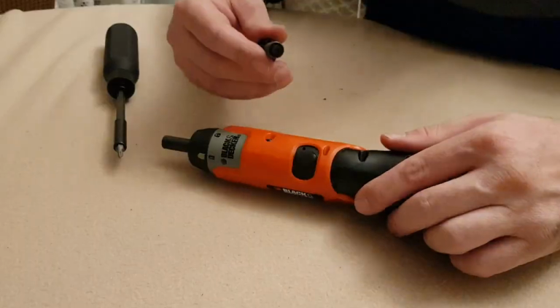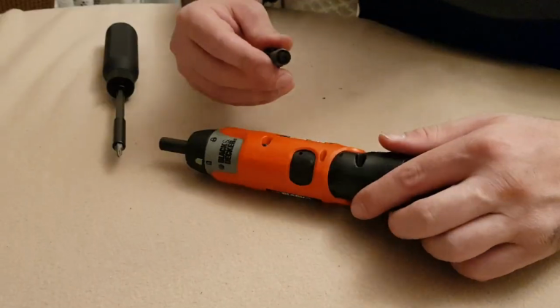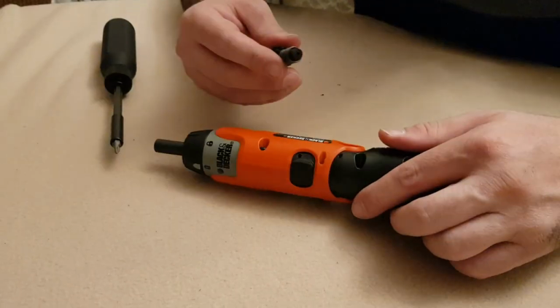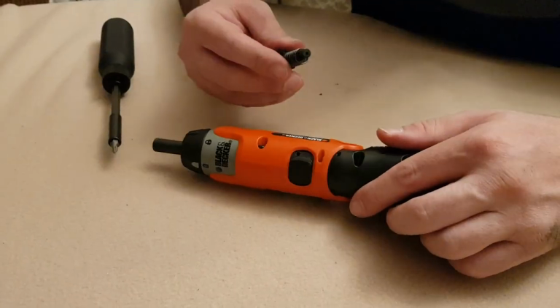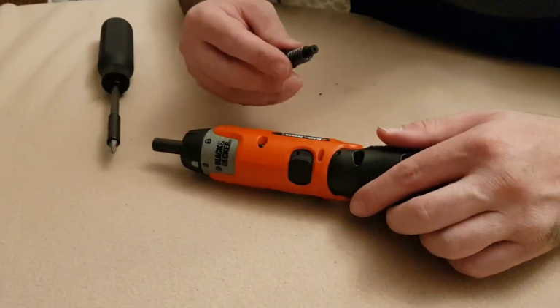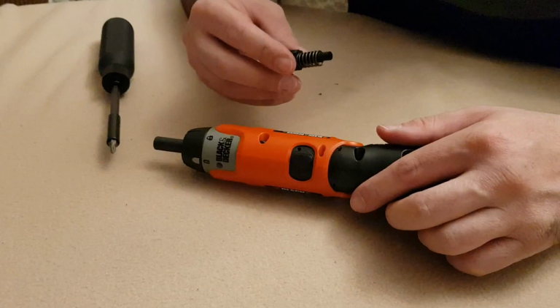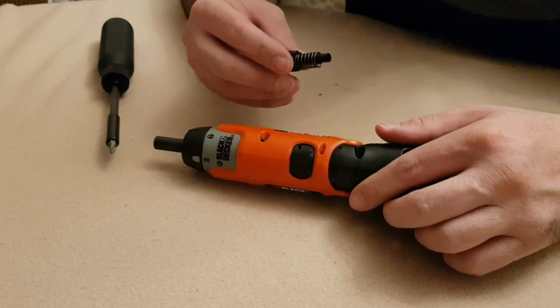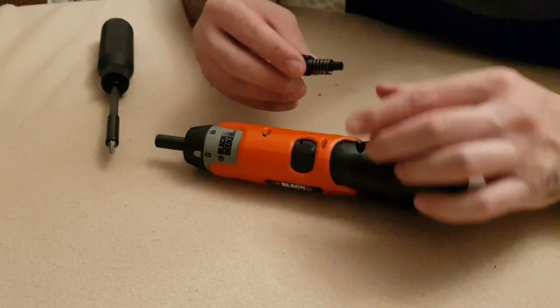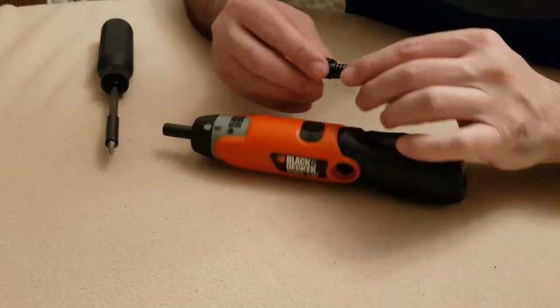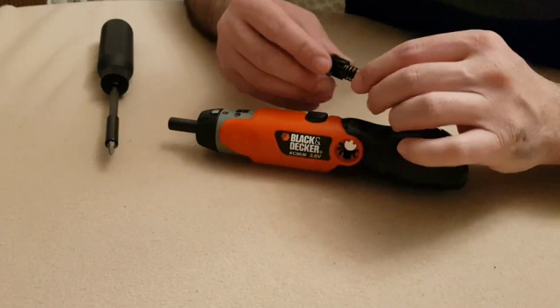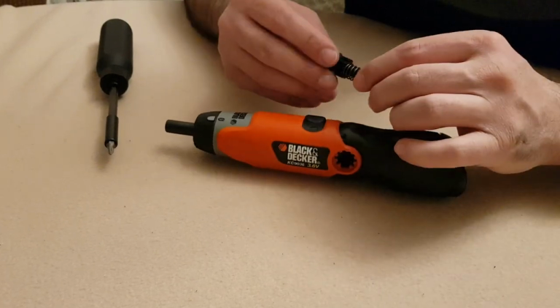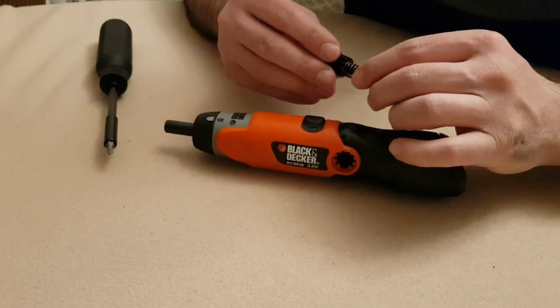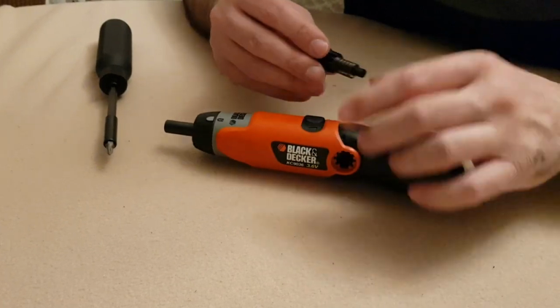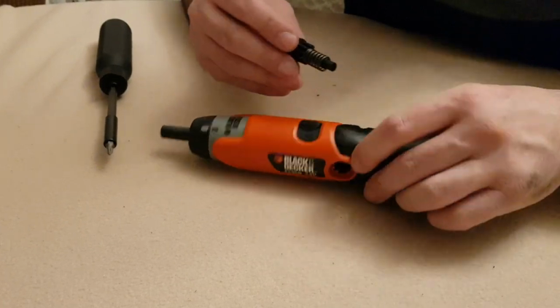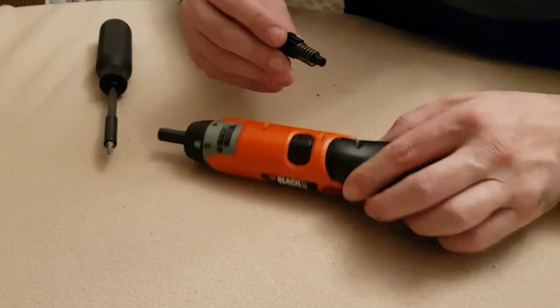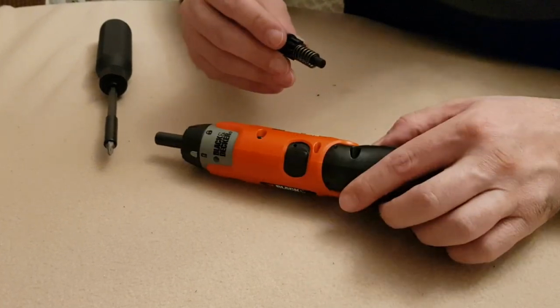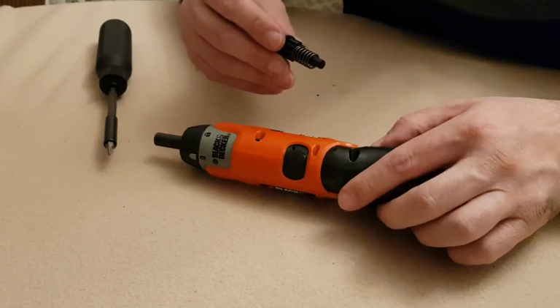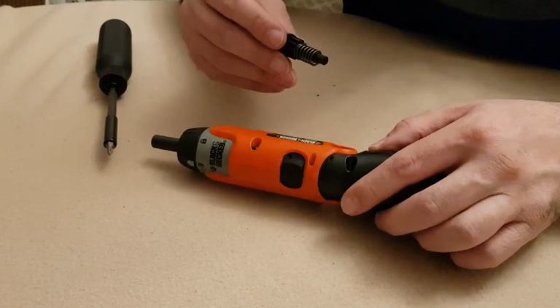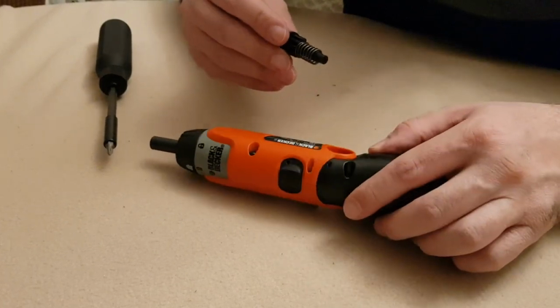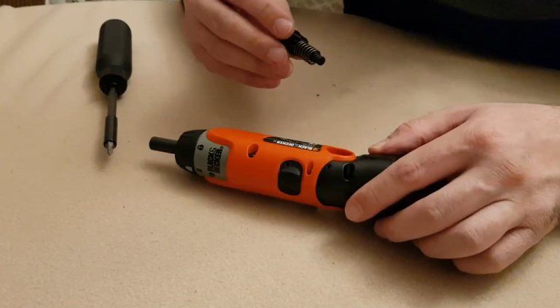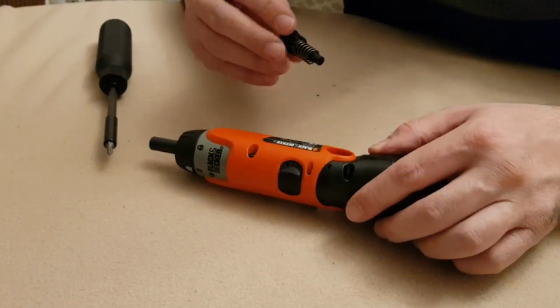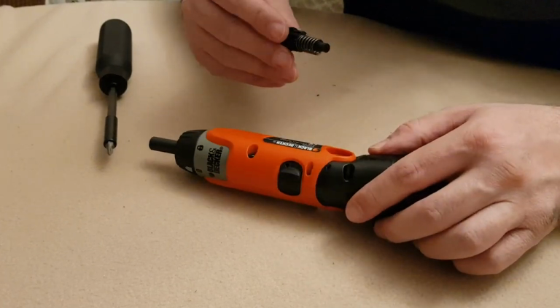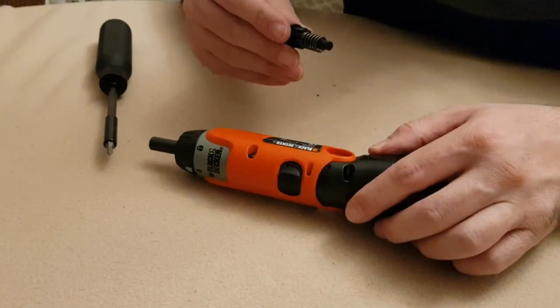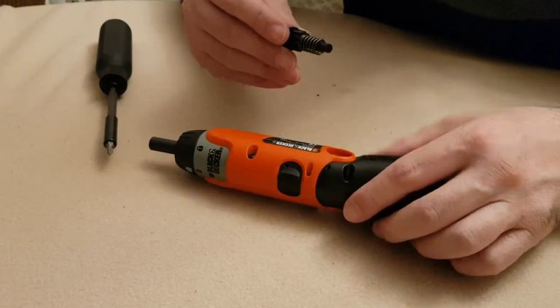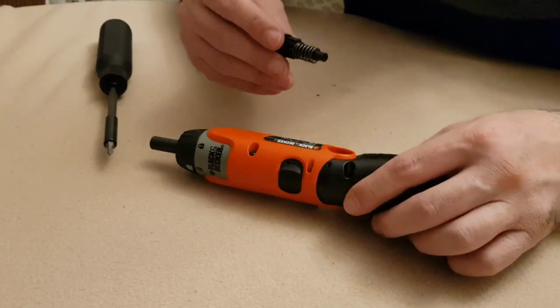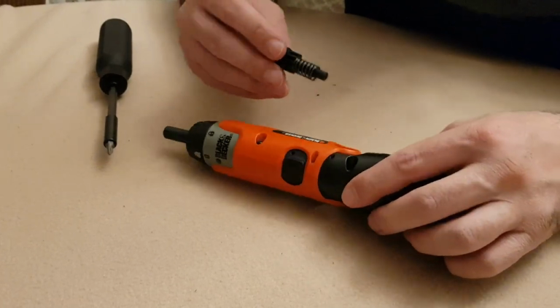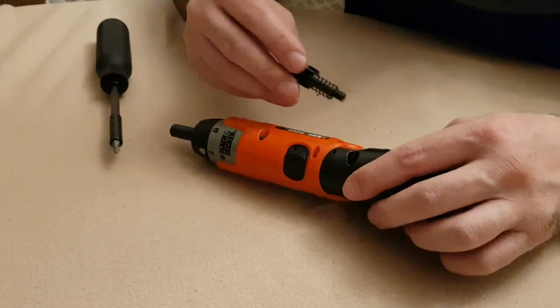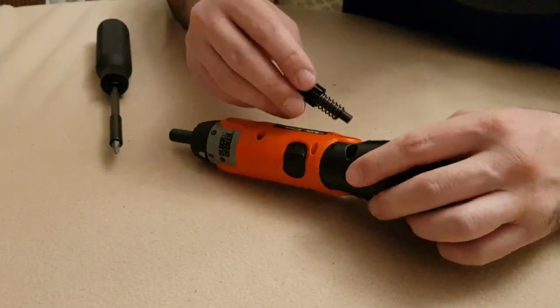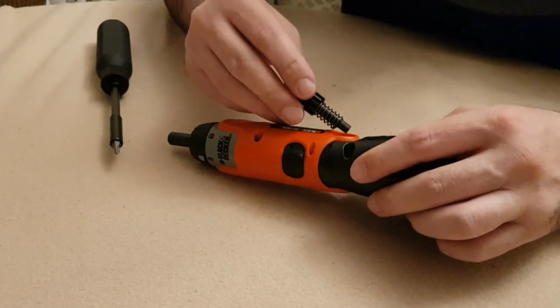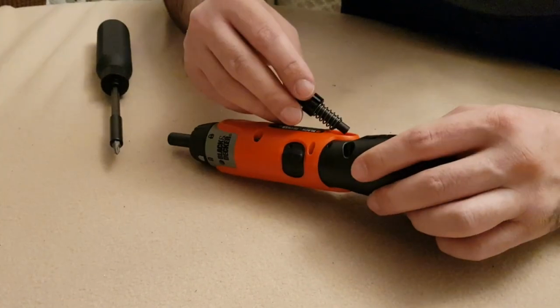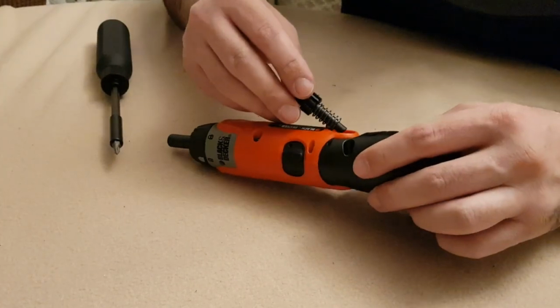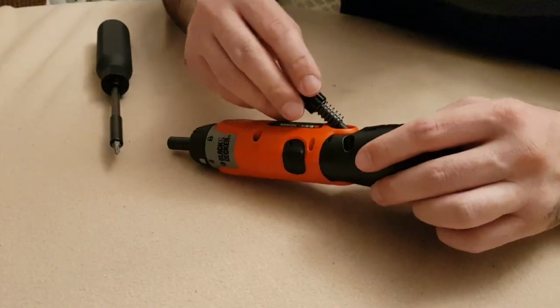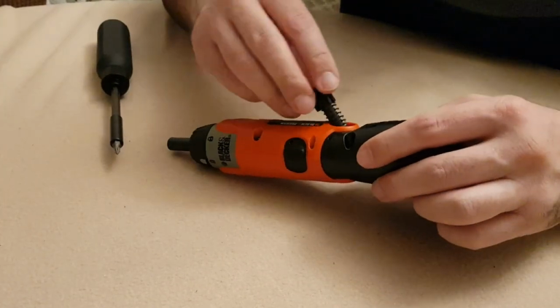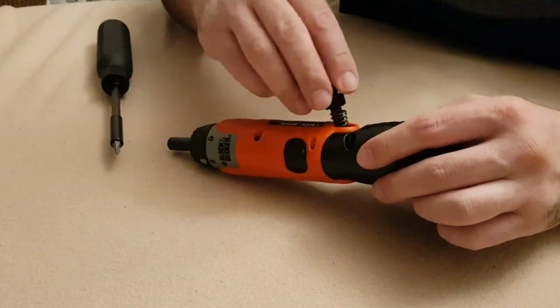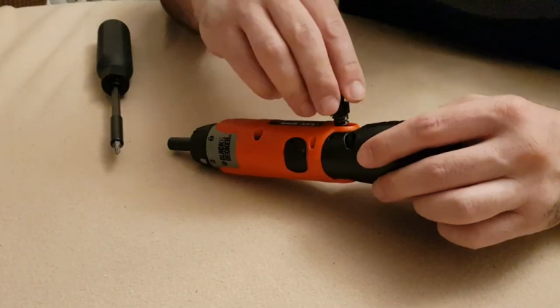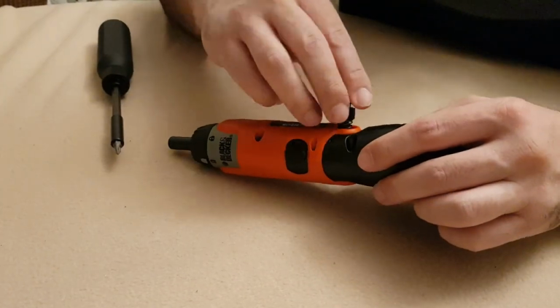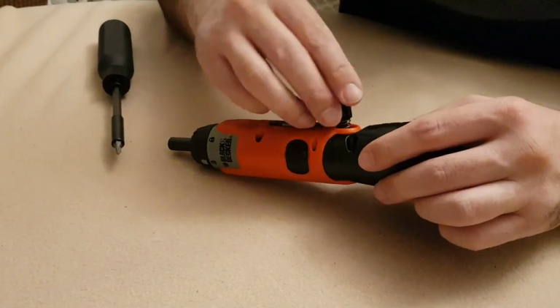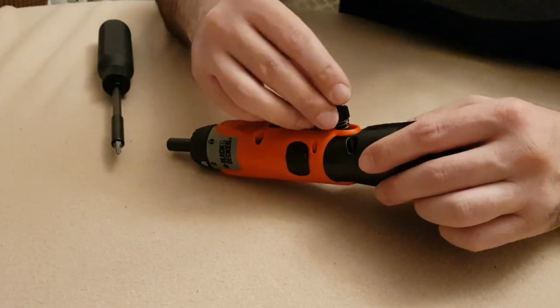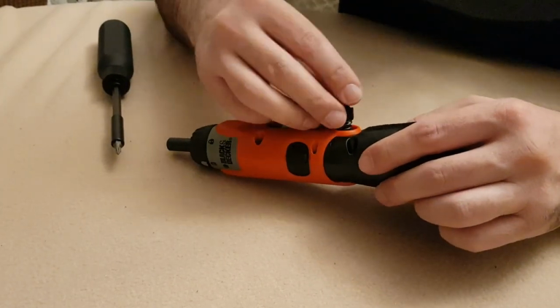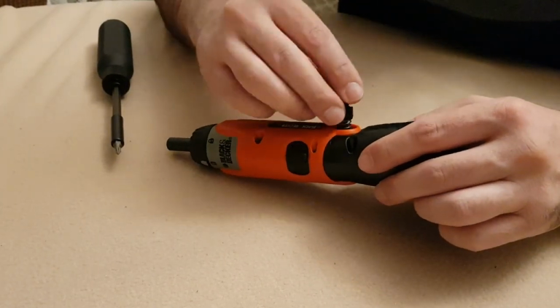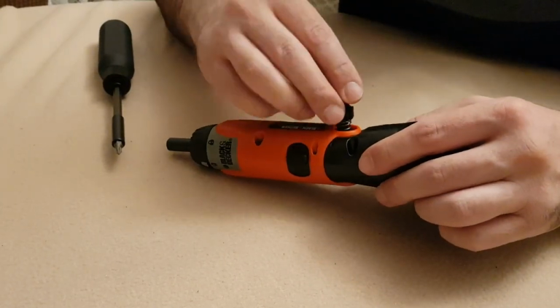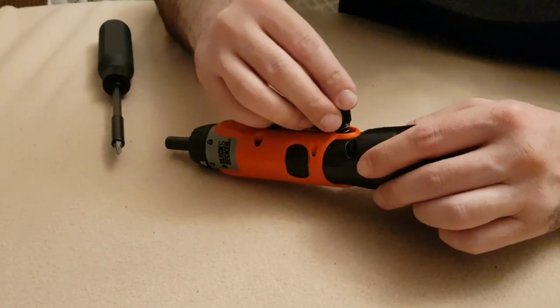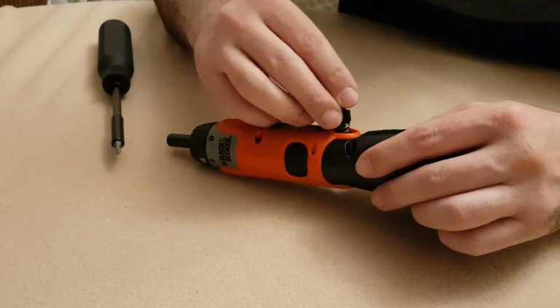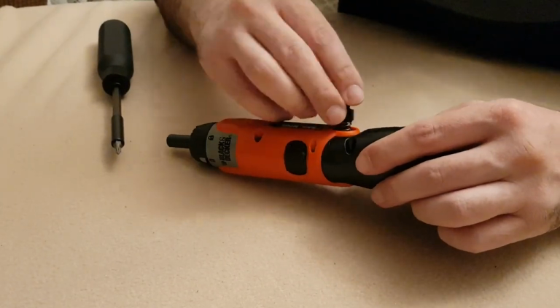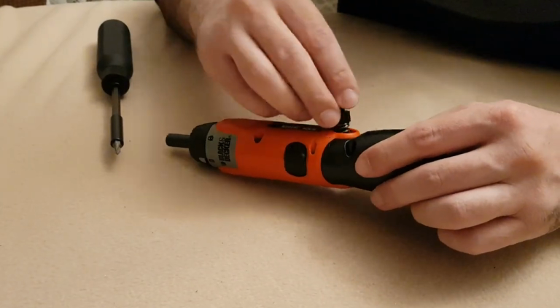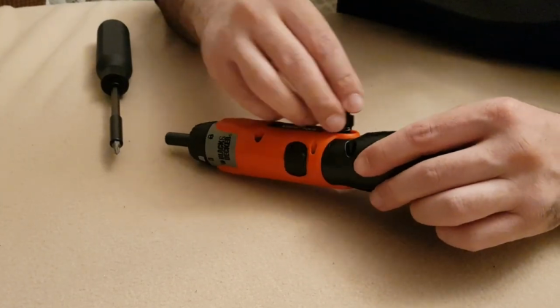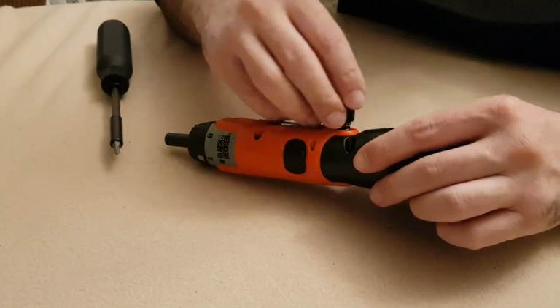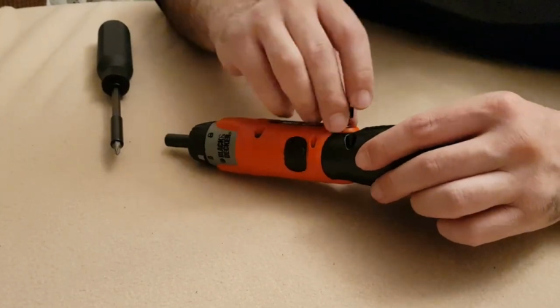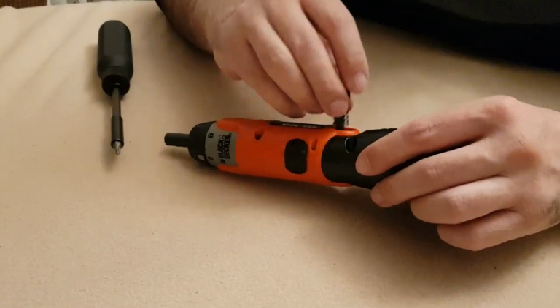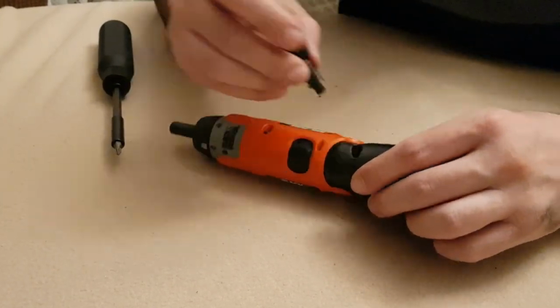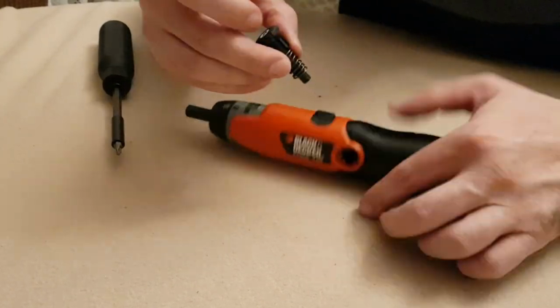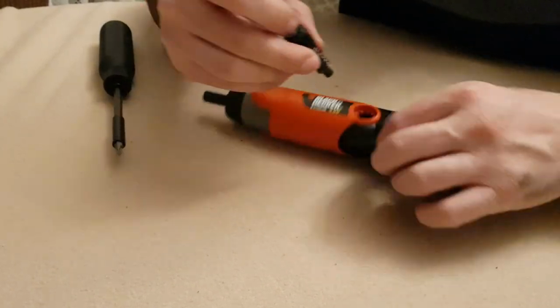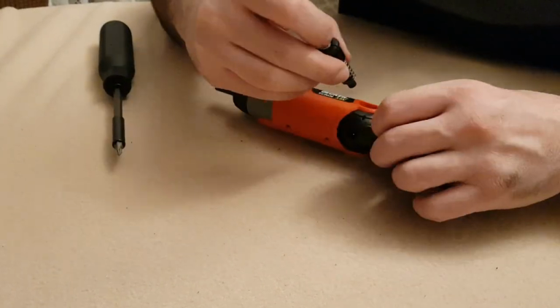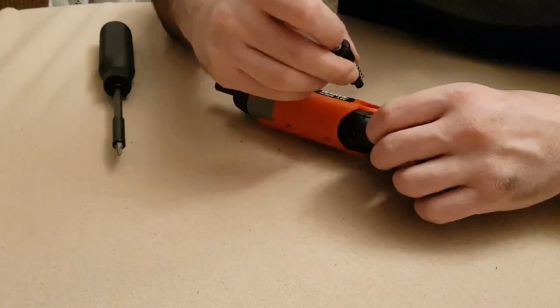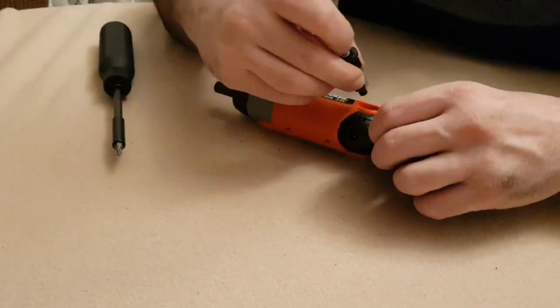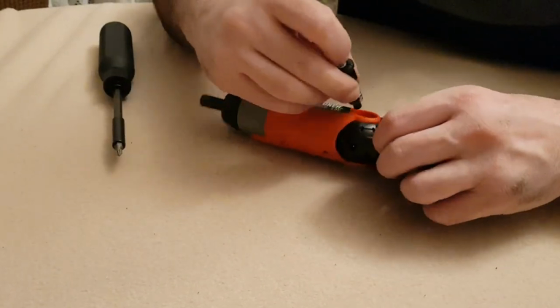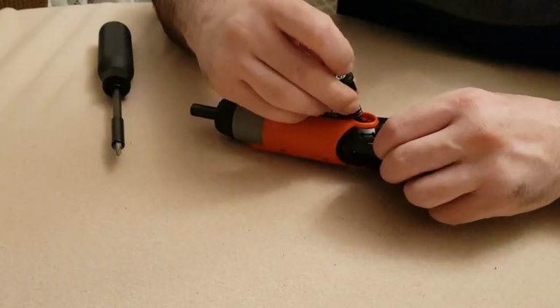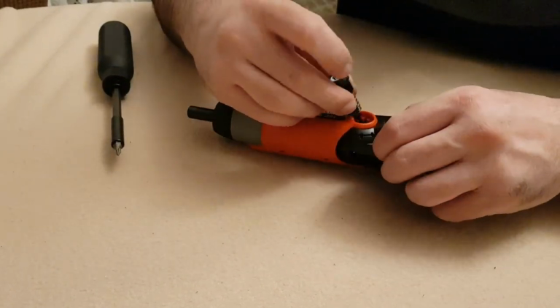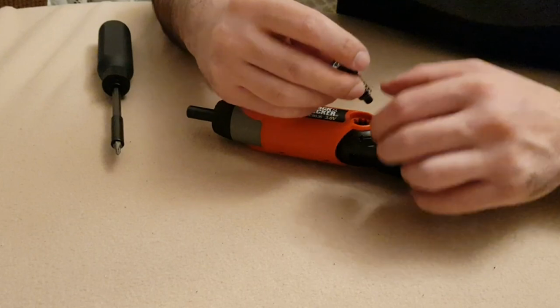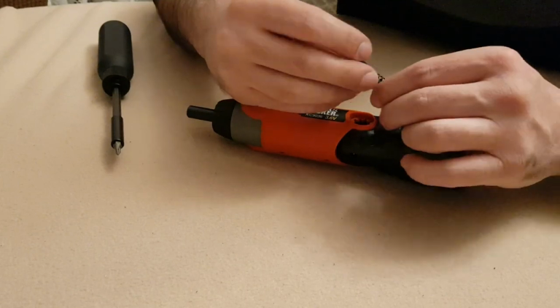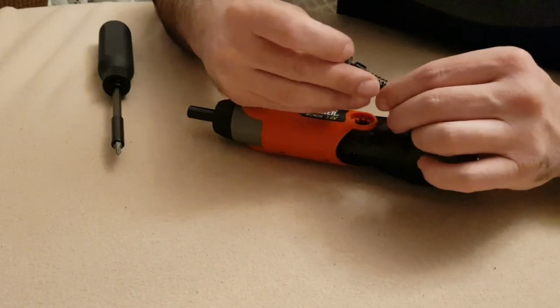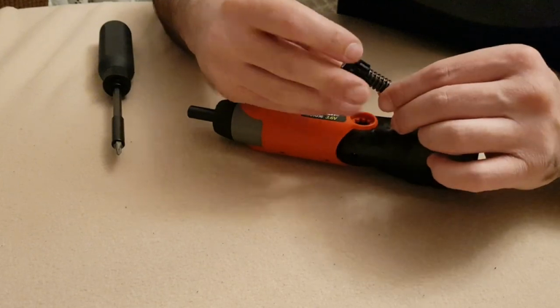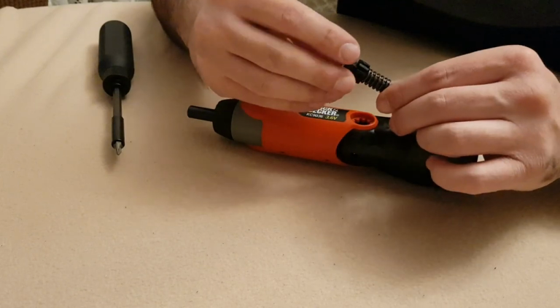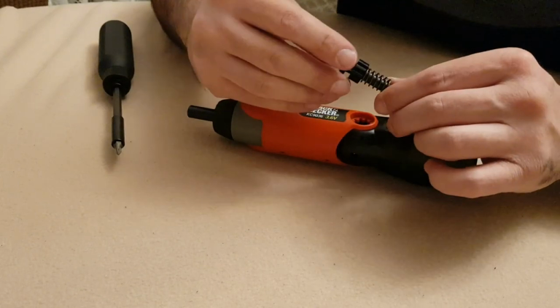Attention must be paid to the placement of the rotary knob. There are notches and the placement is done in a specific way.